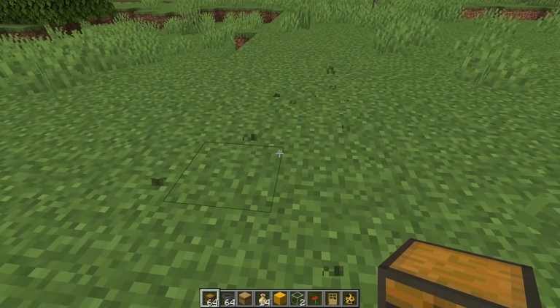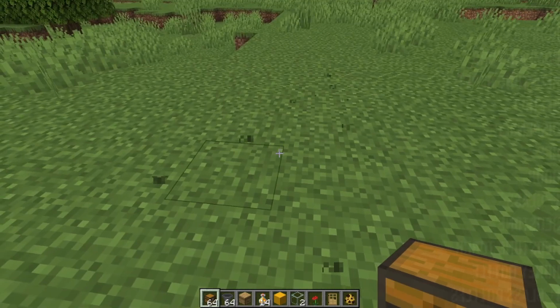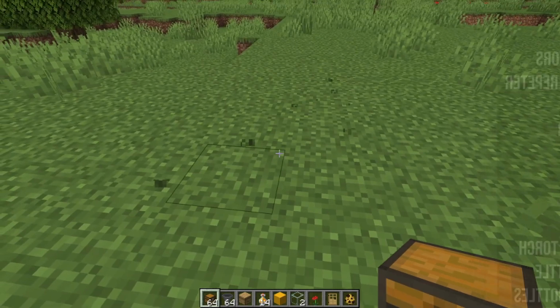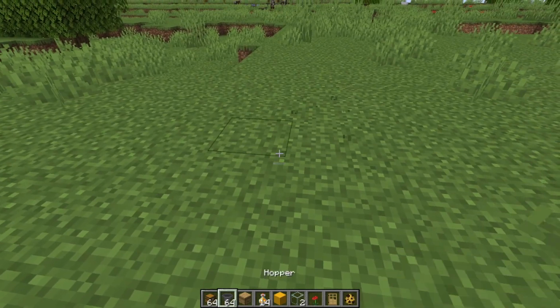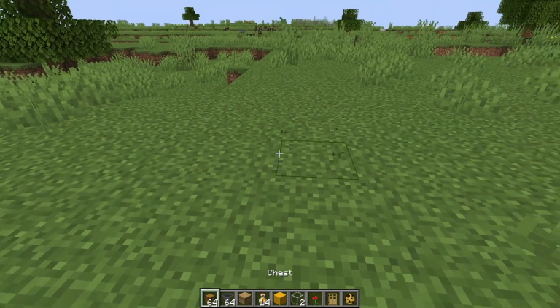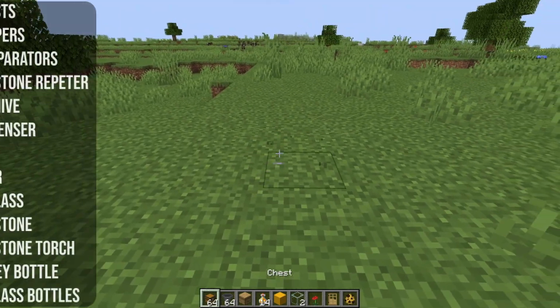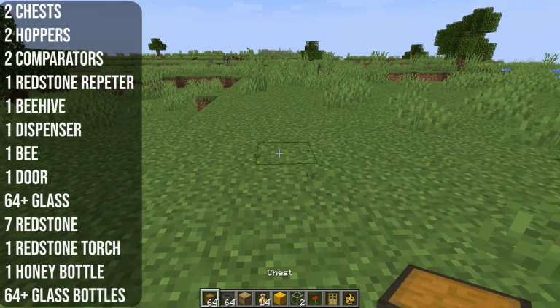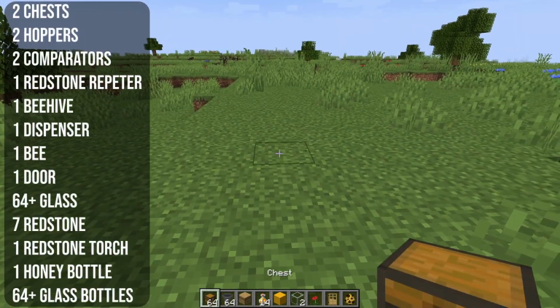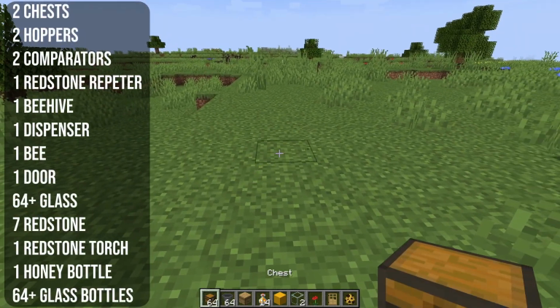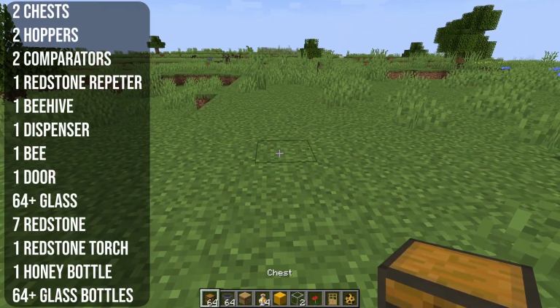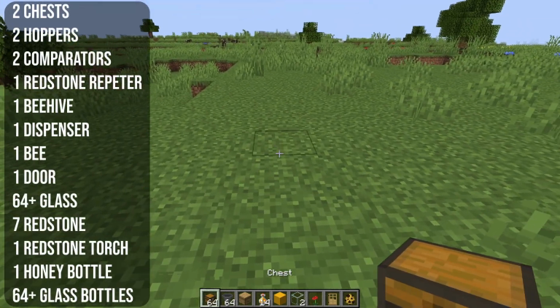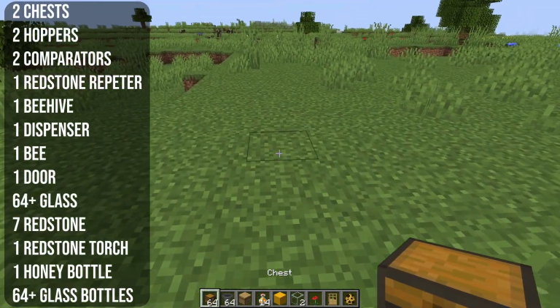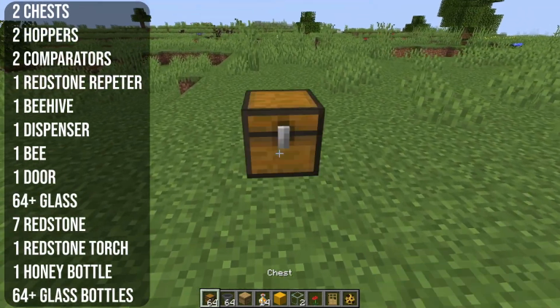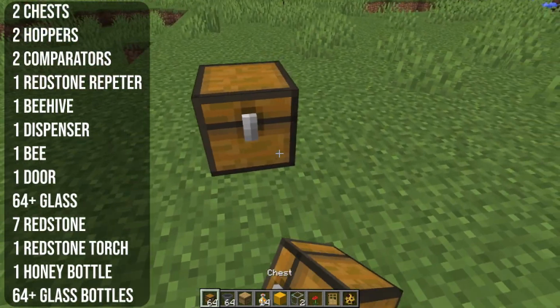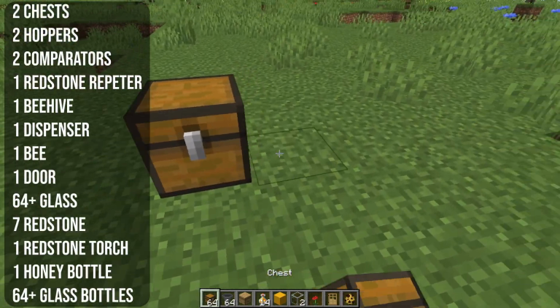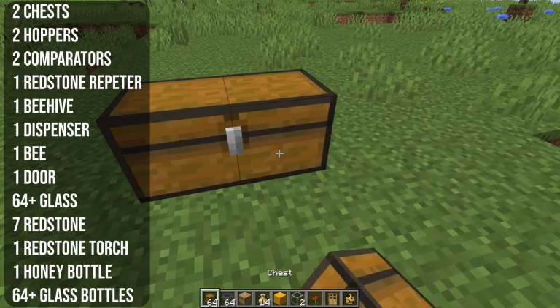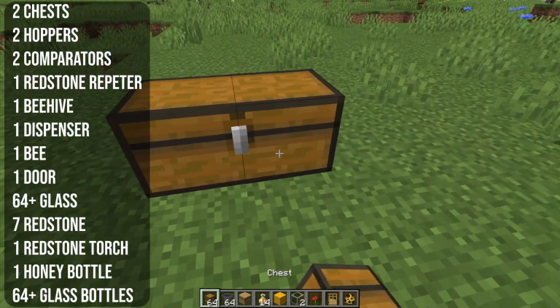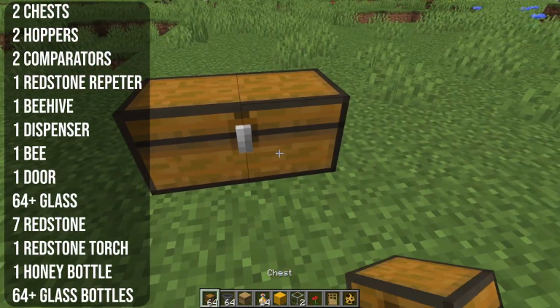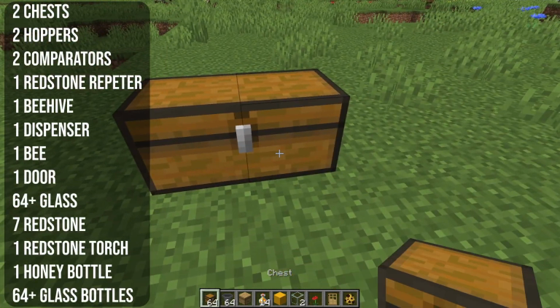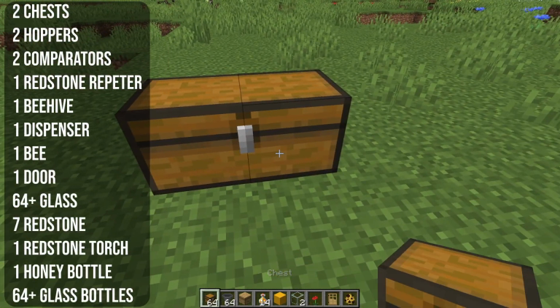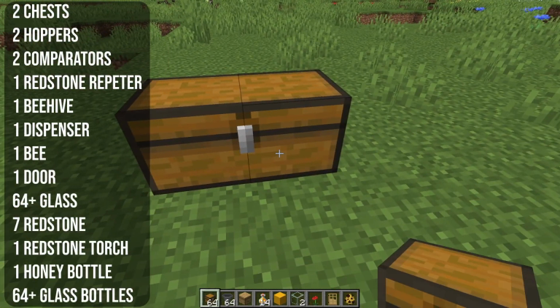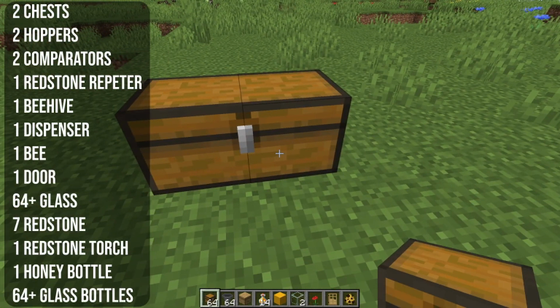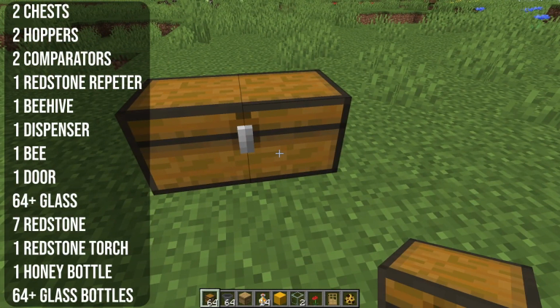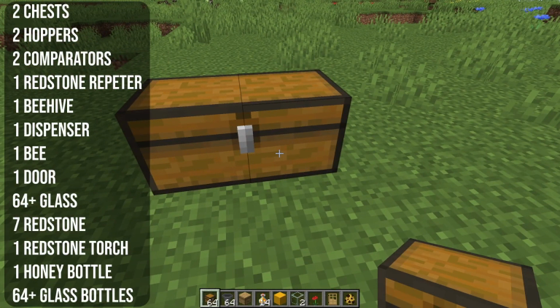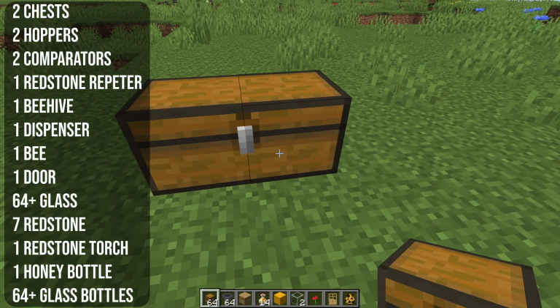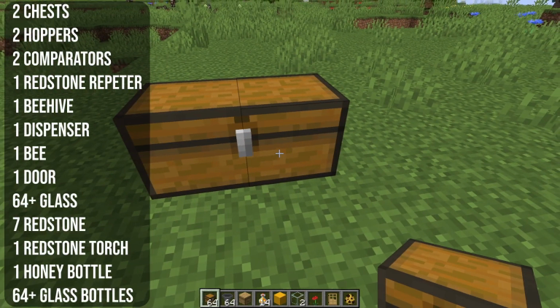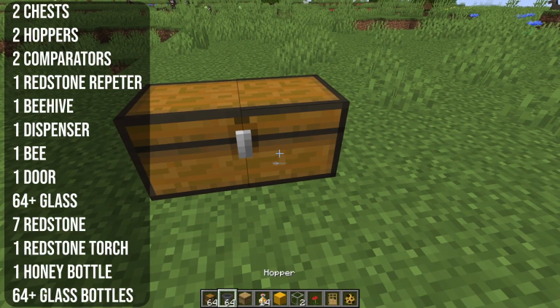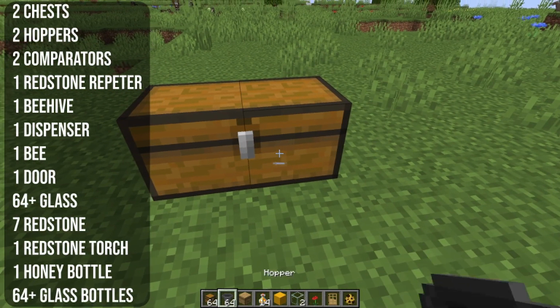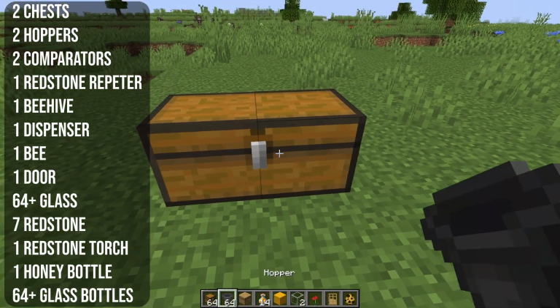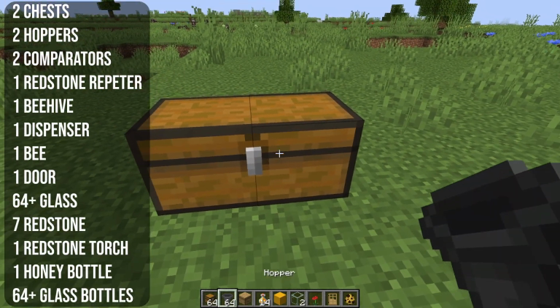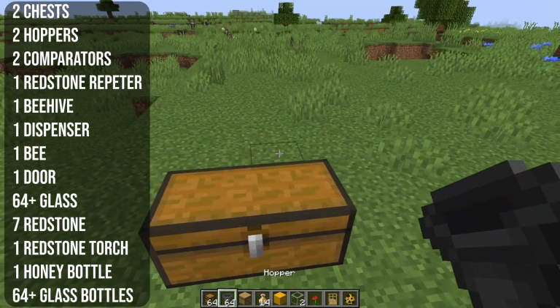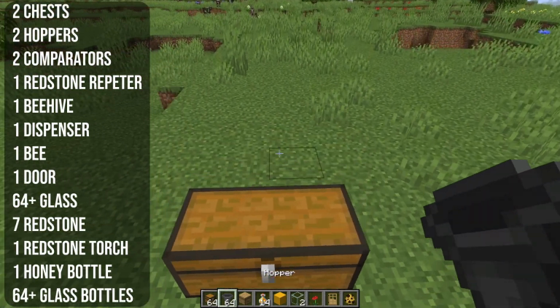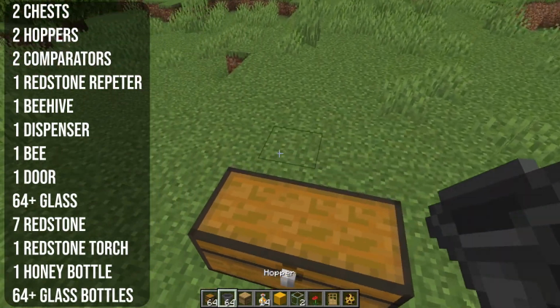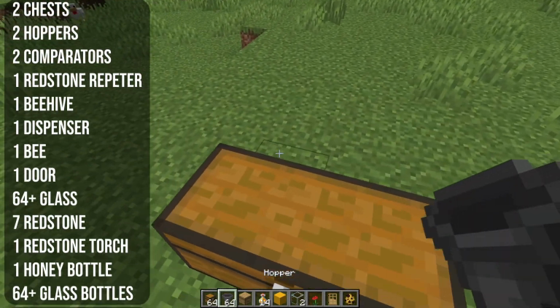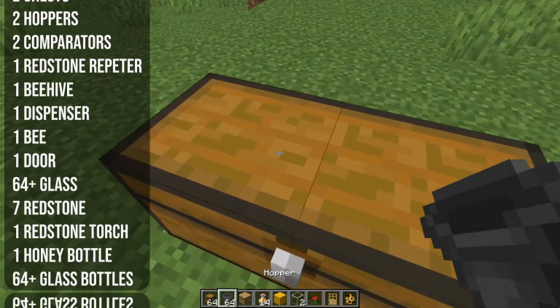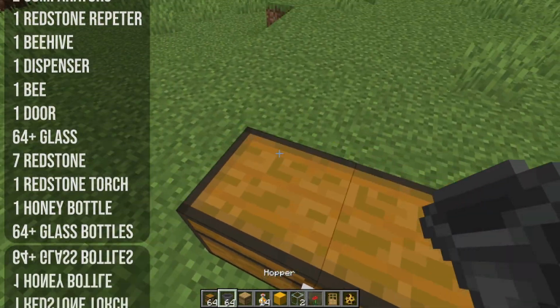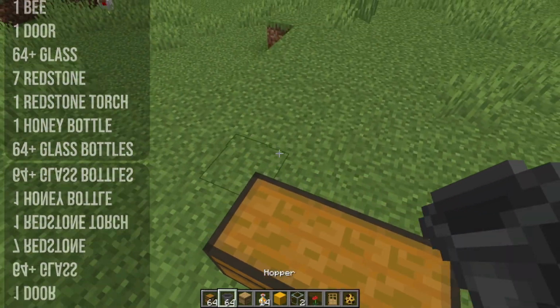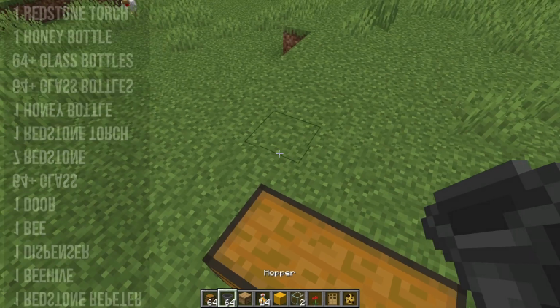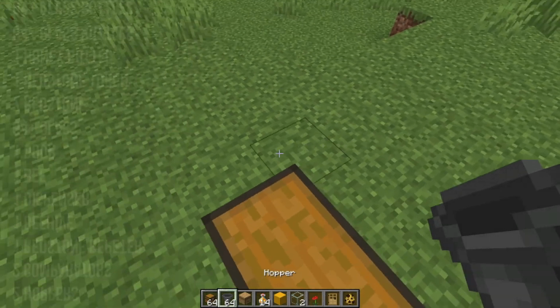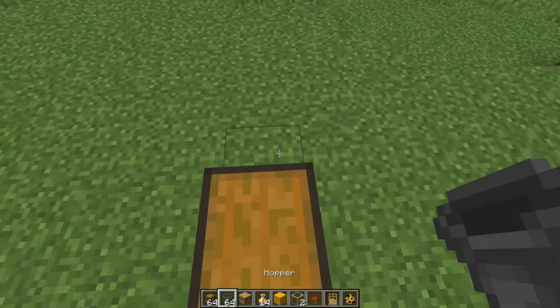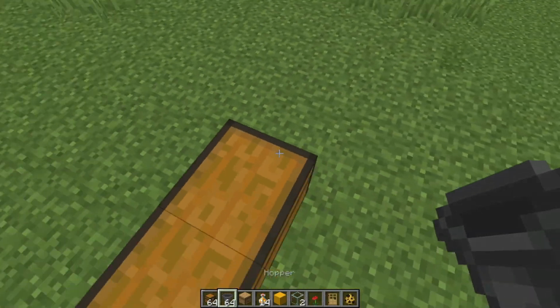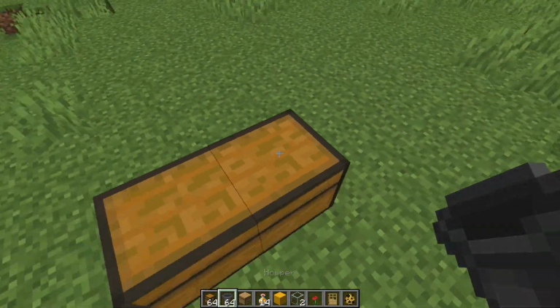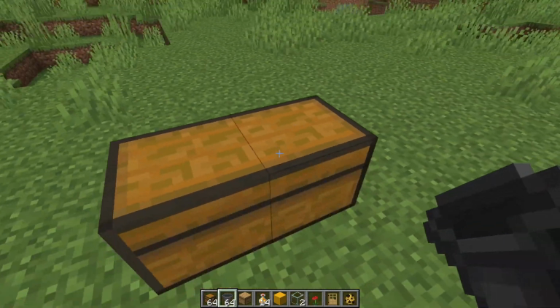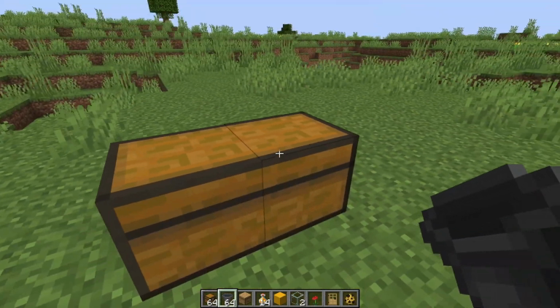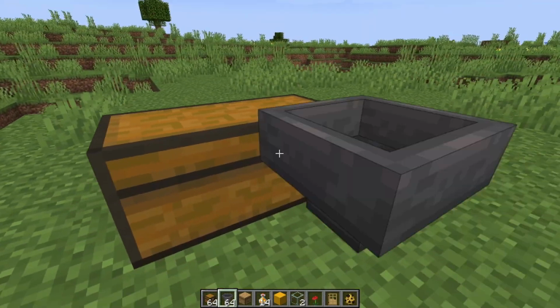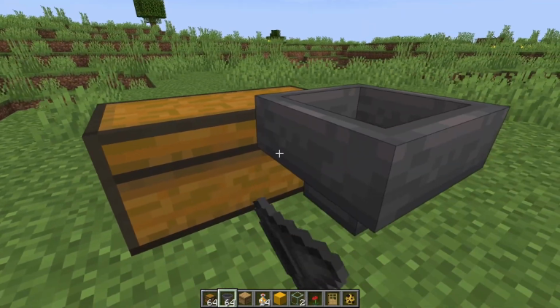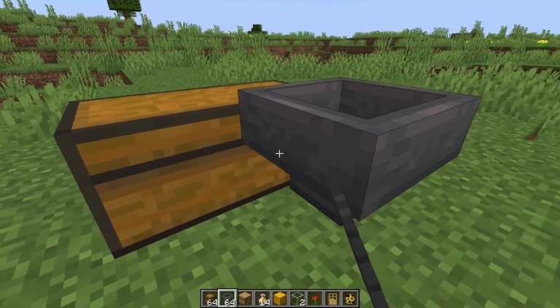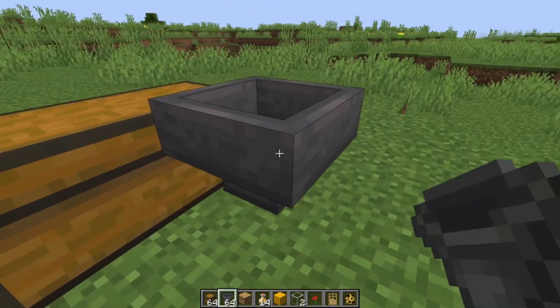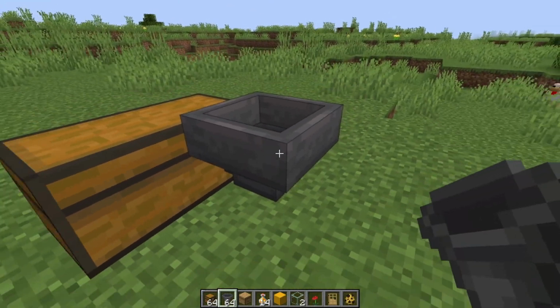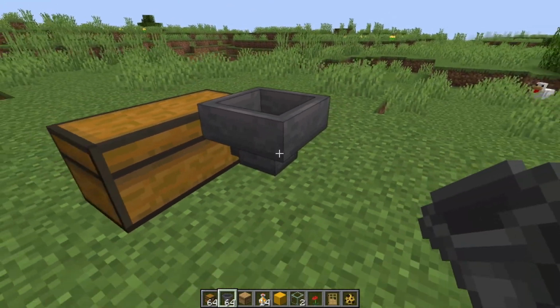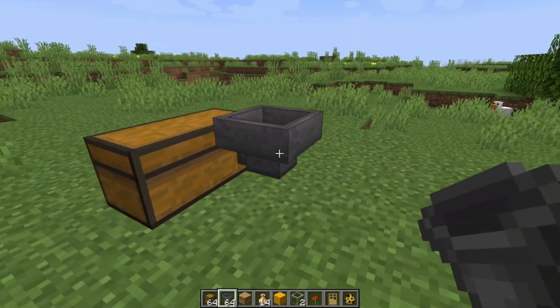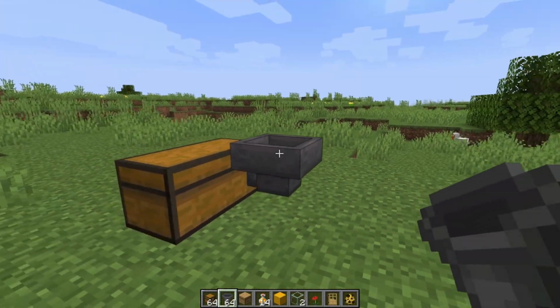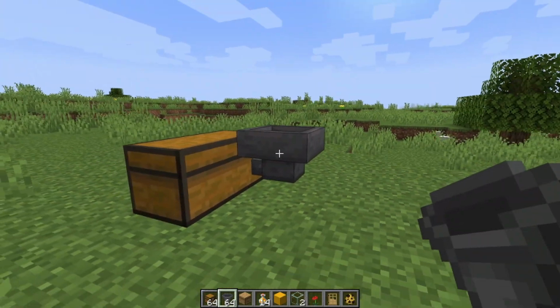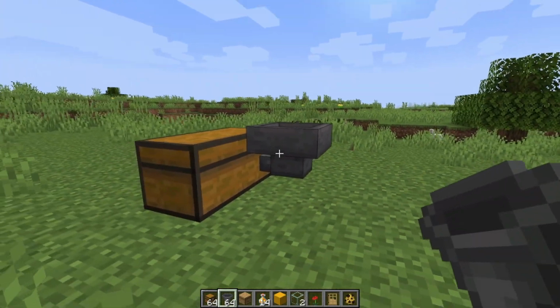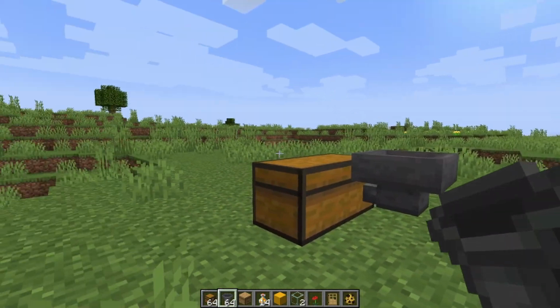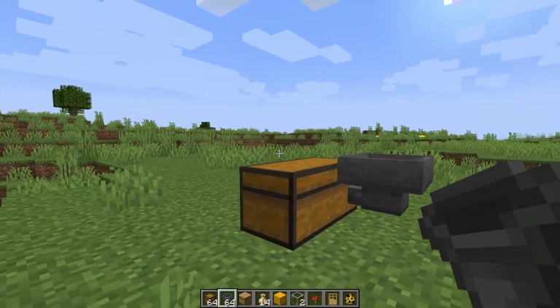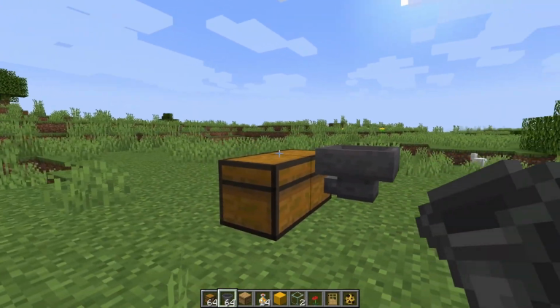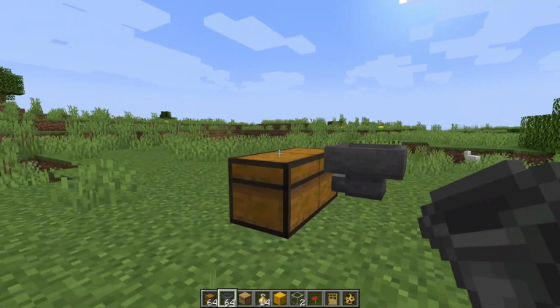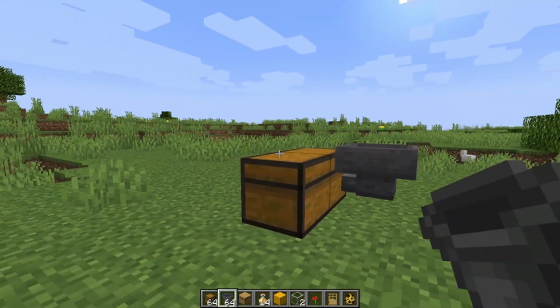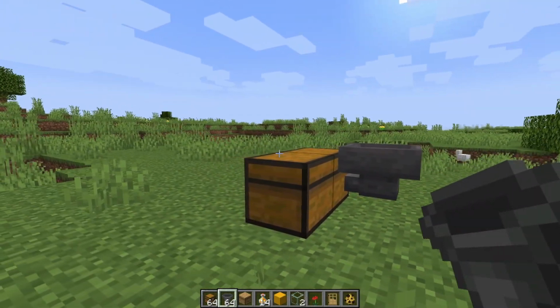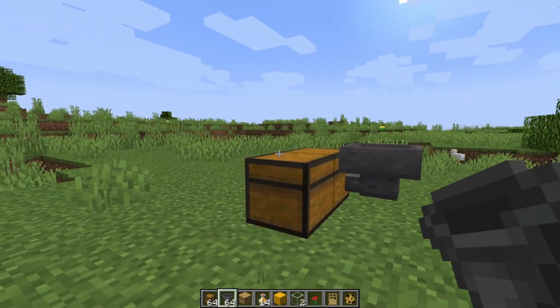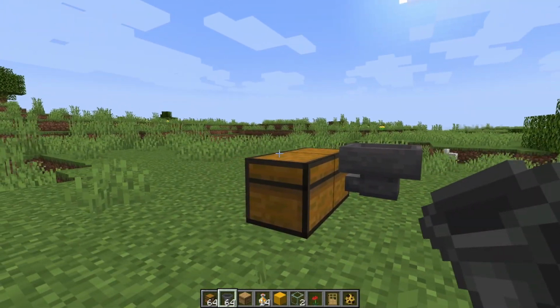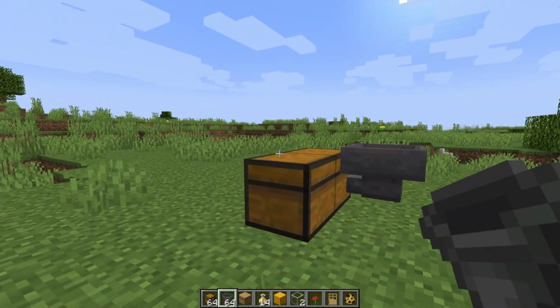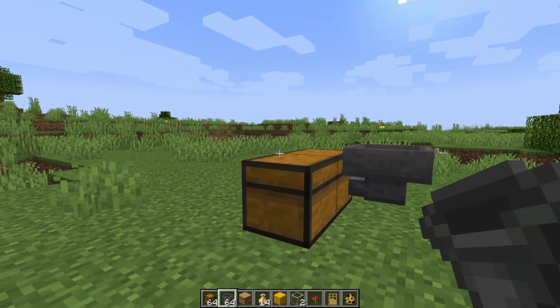The first thing you want to do is place a super simple double chest right here. This is where all your honey is going to go. Then you want to place a hopper facing into the chest, just like this.